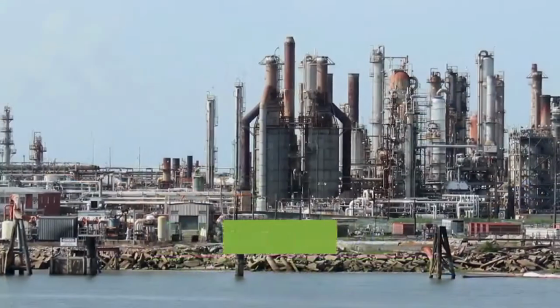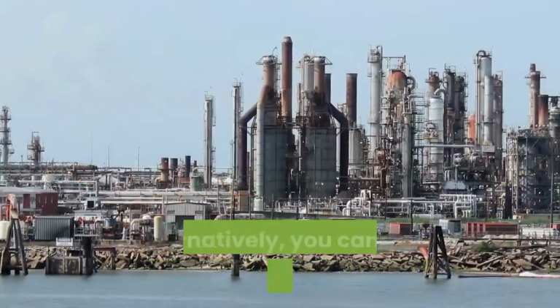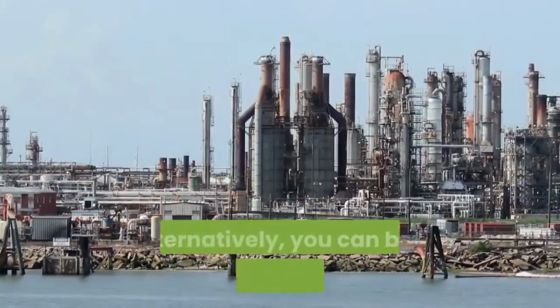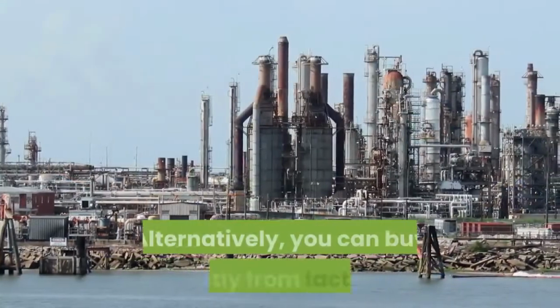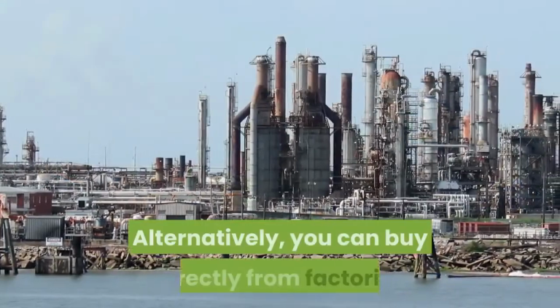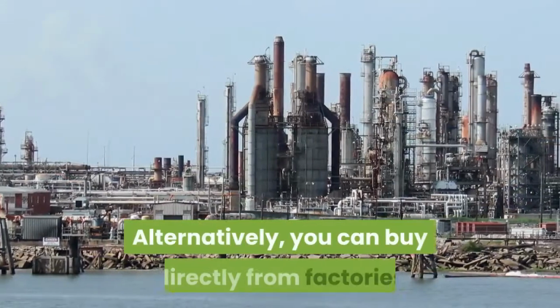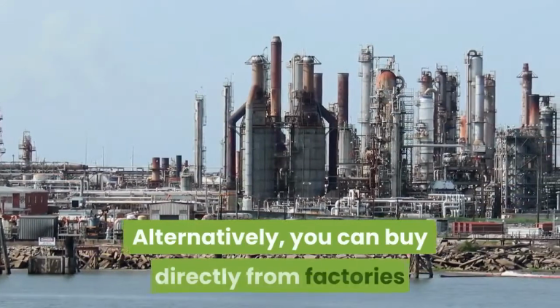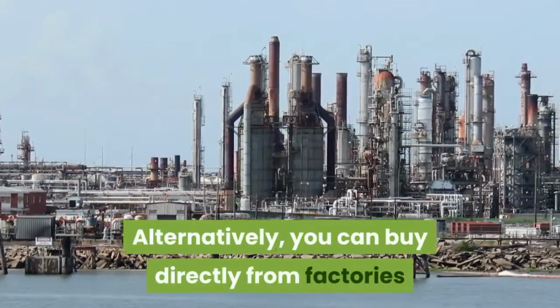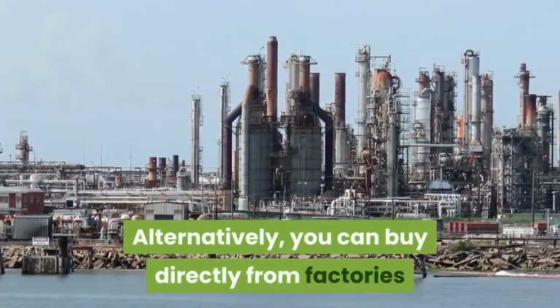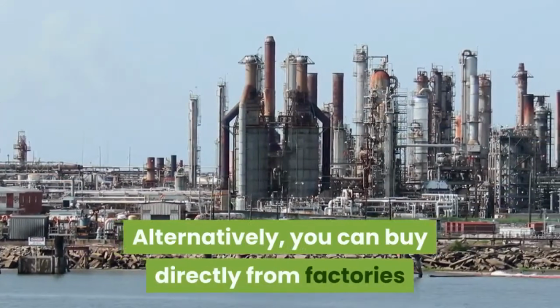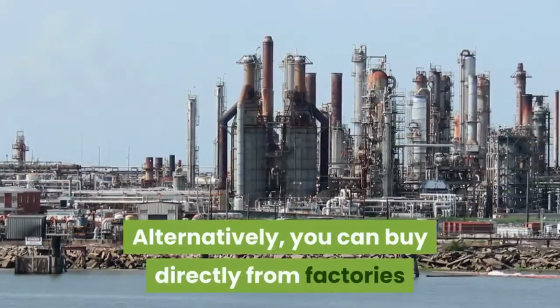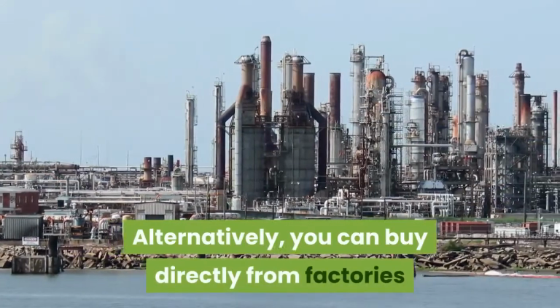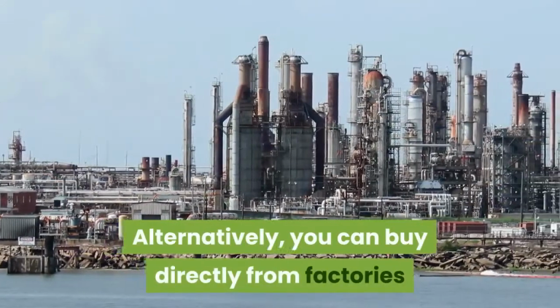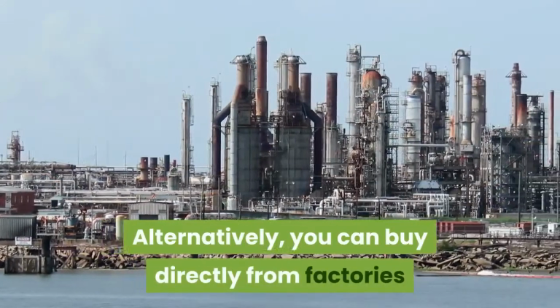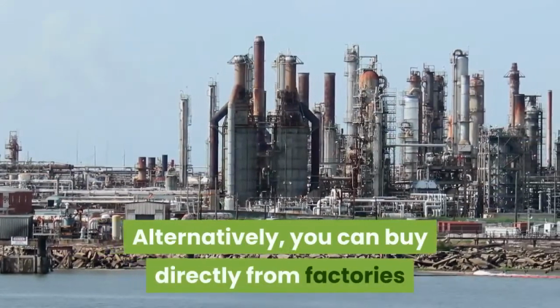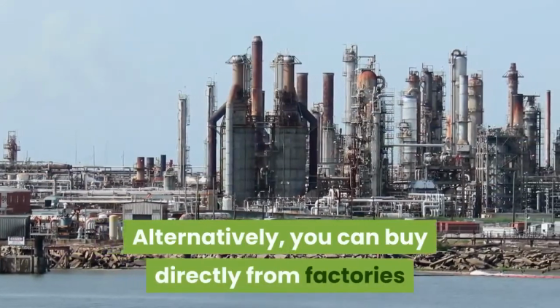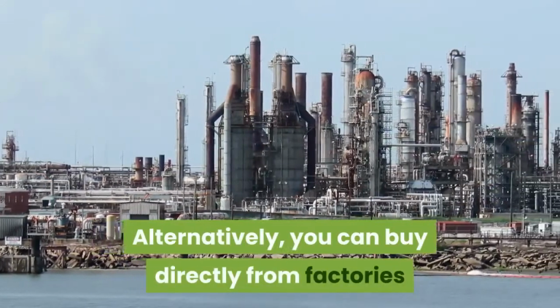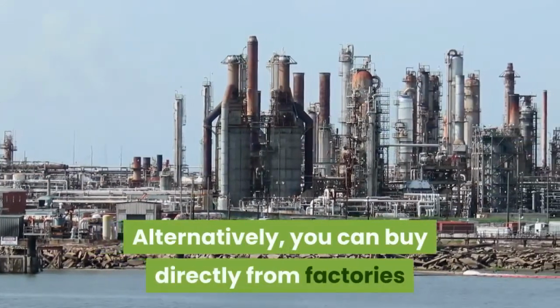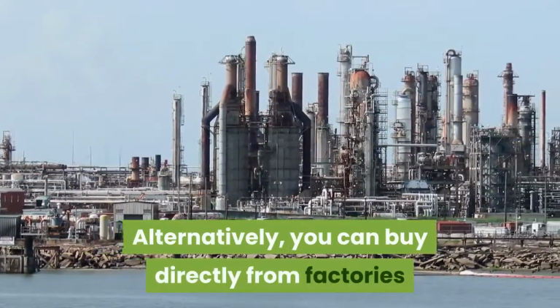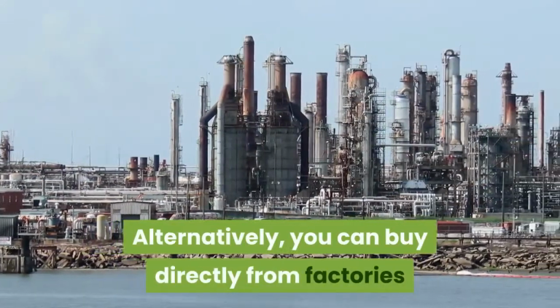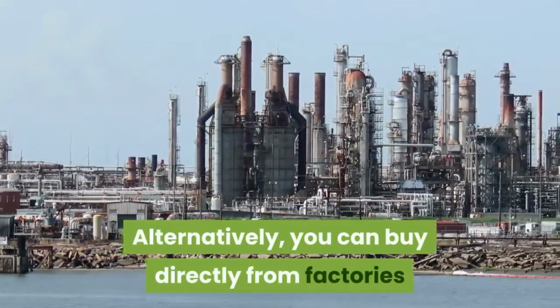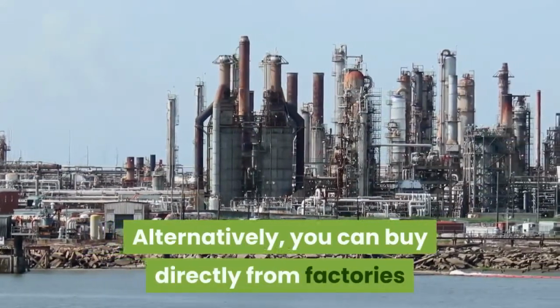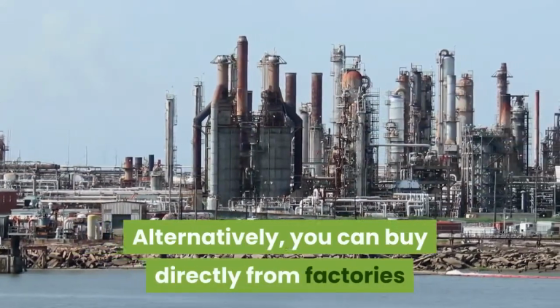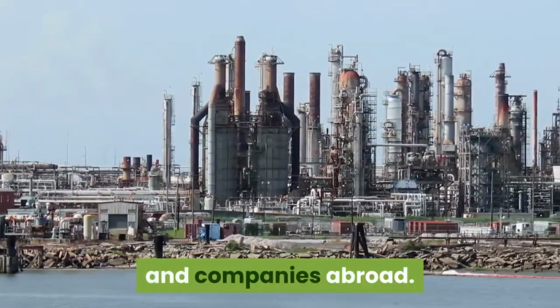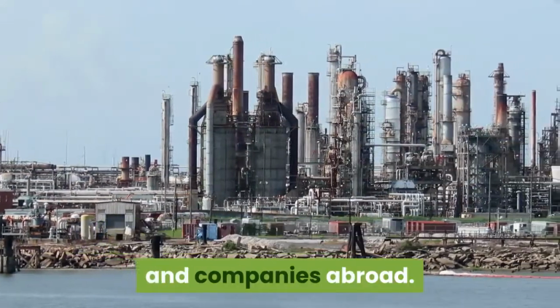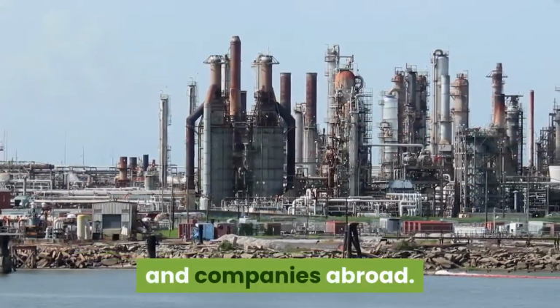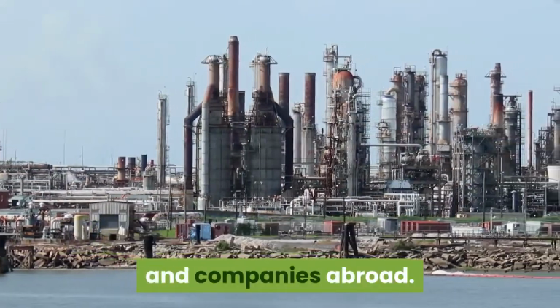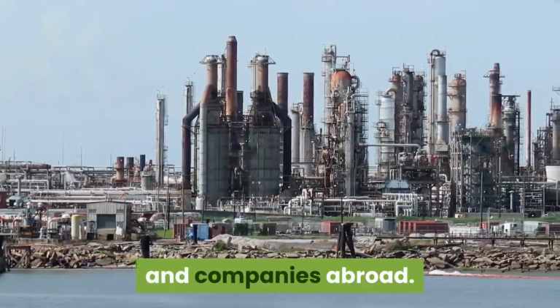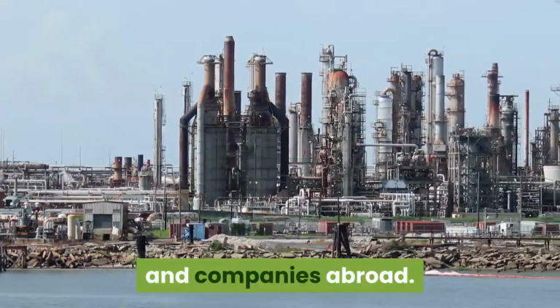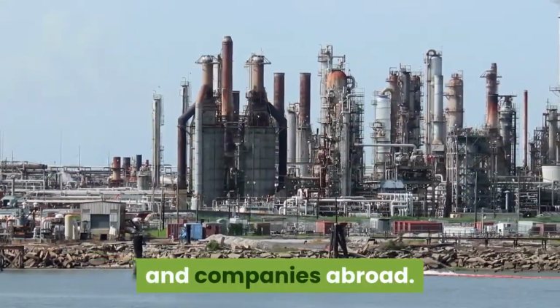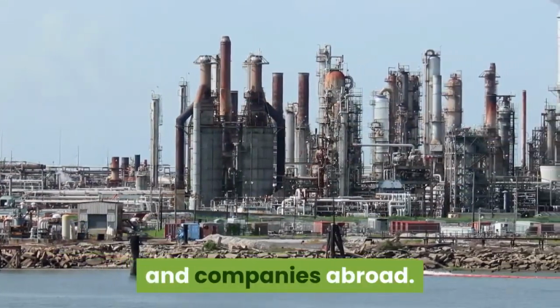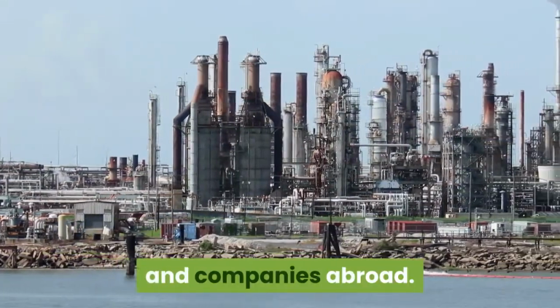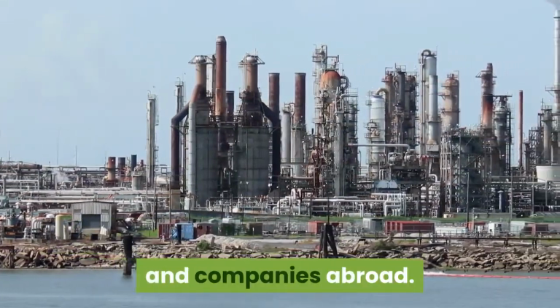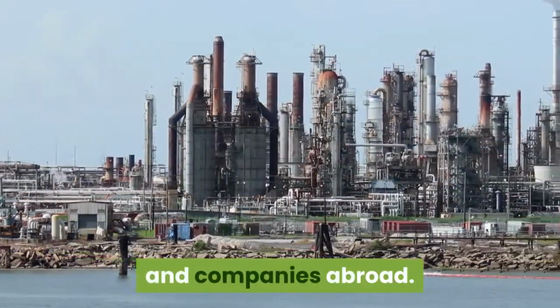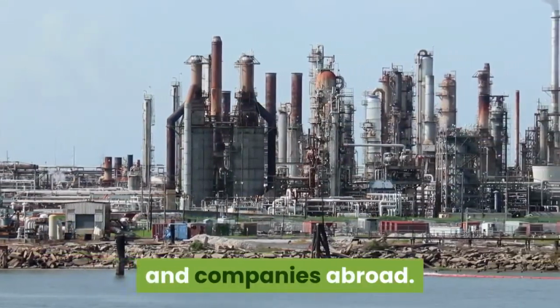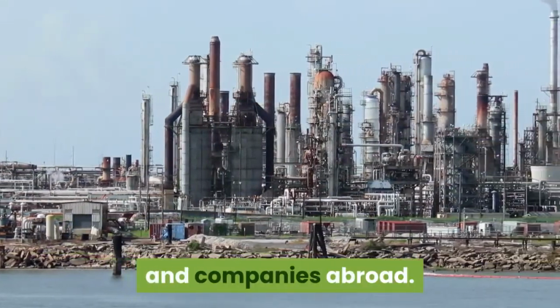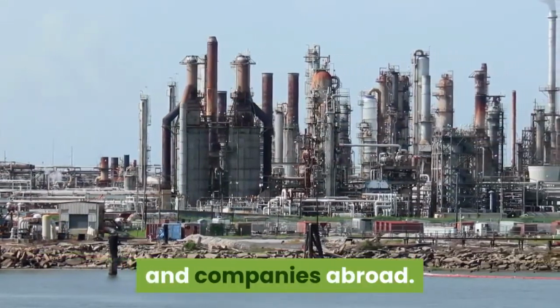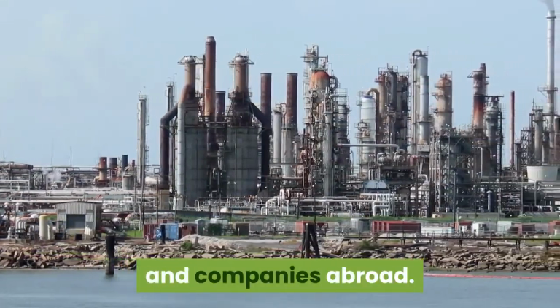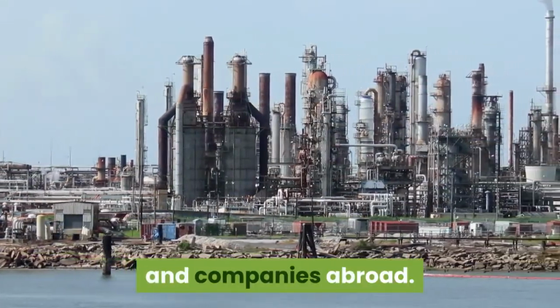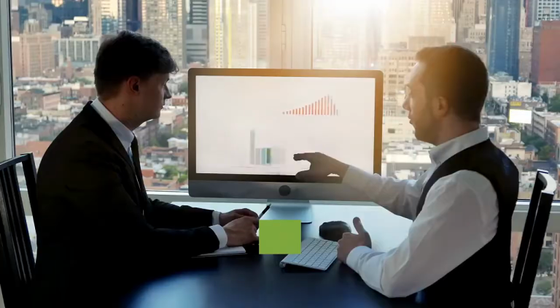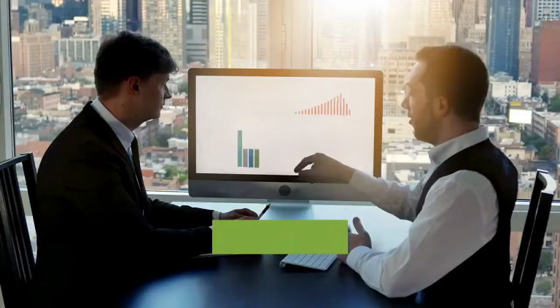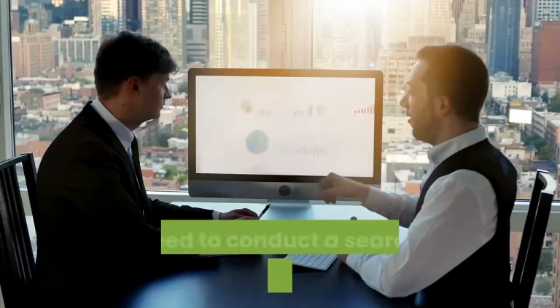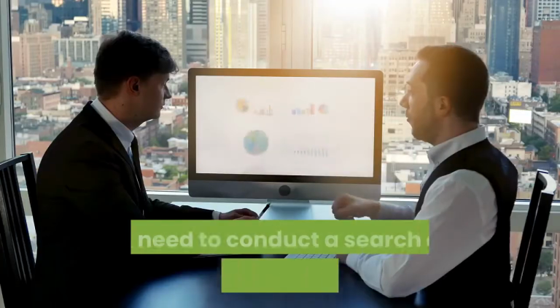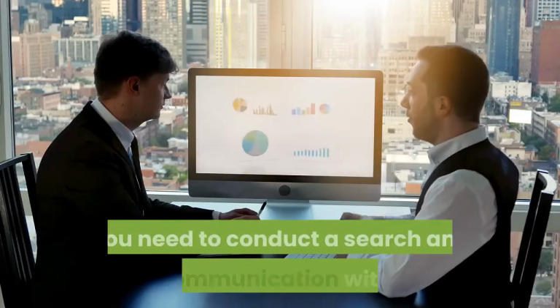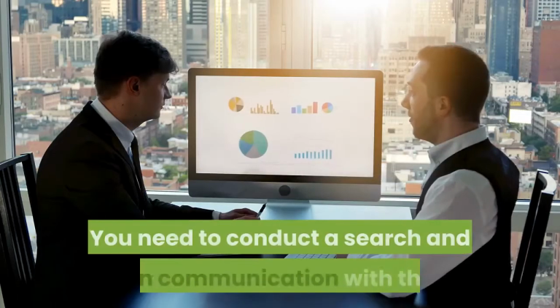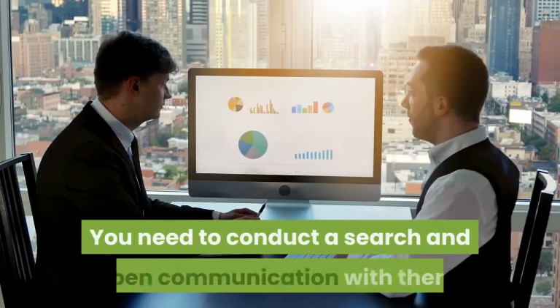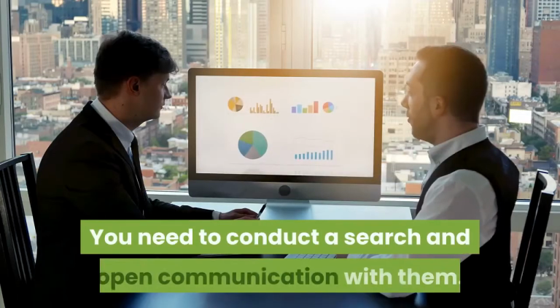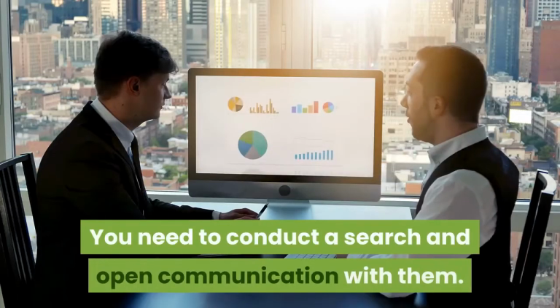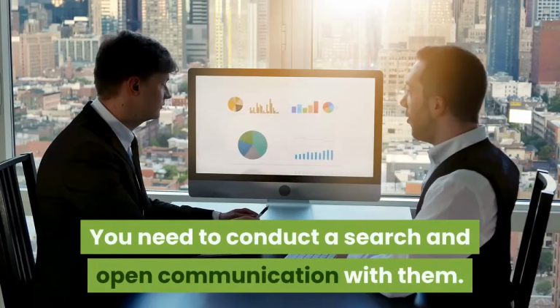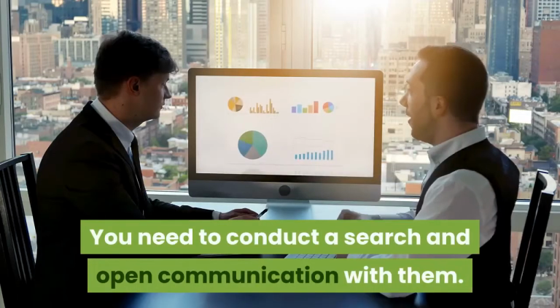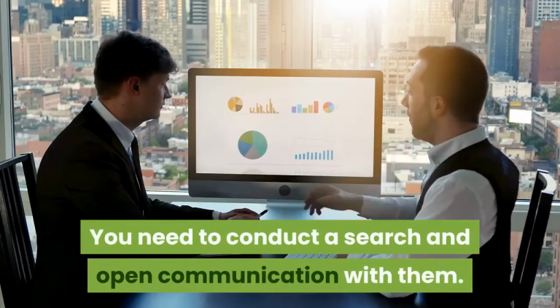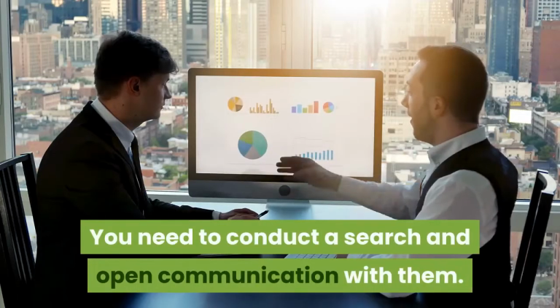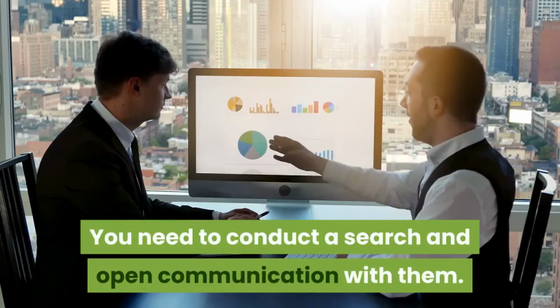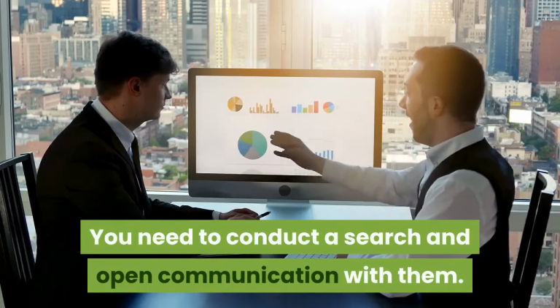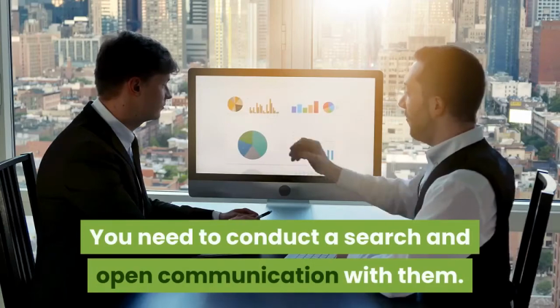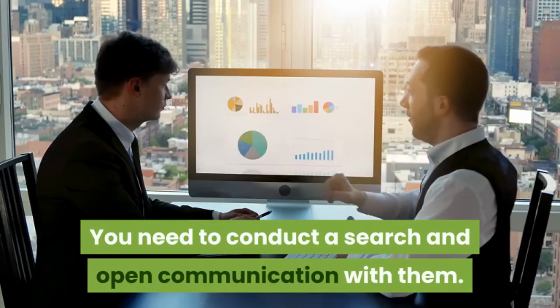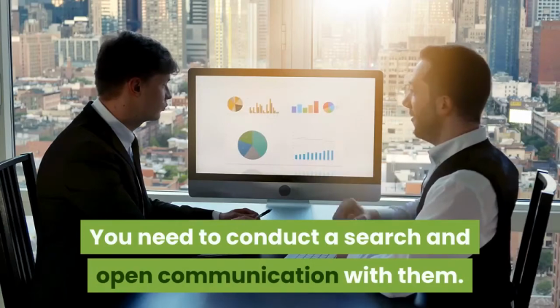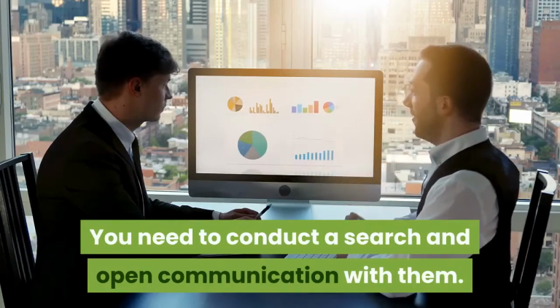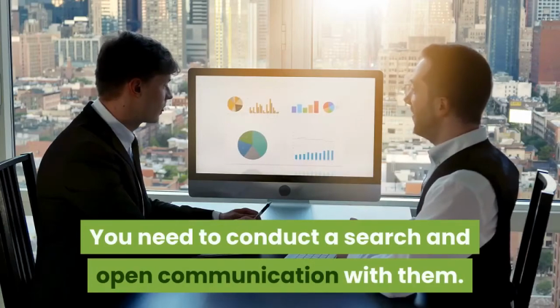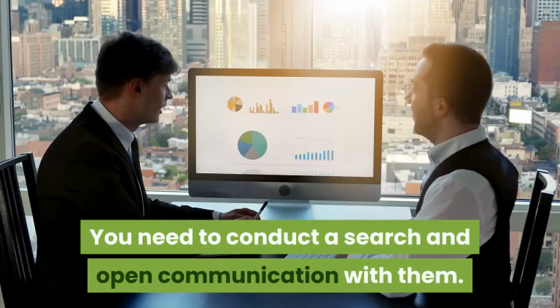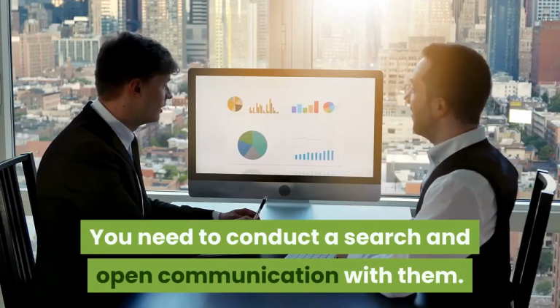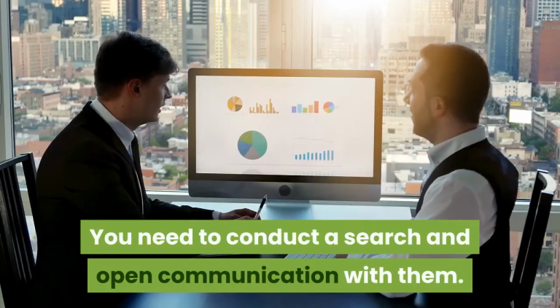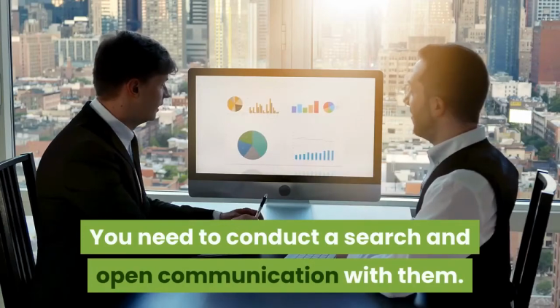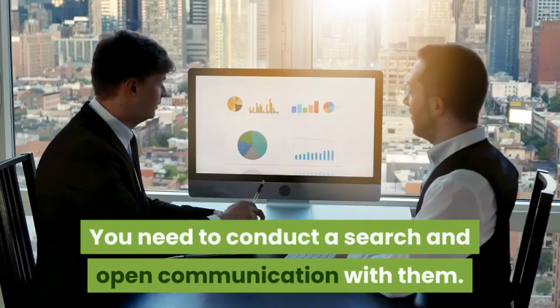Alternatively, you can buy directly from factories and companies abroad. You will need to conduct a search and open communication with them.